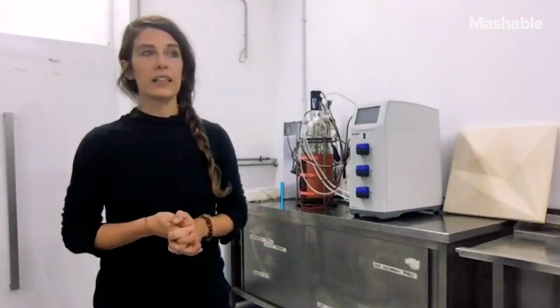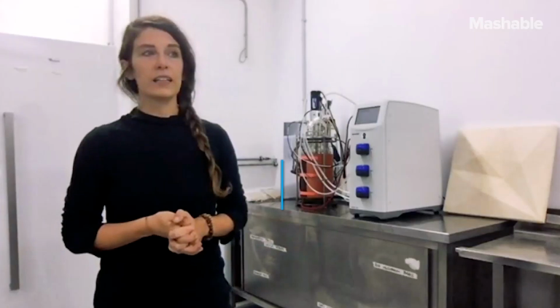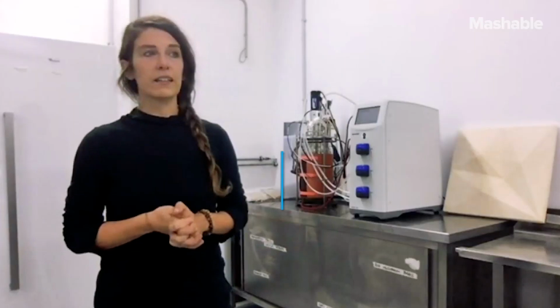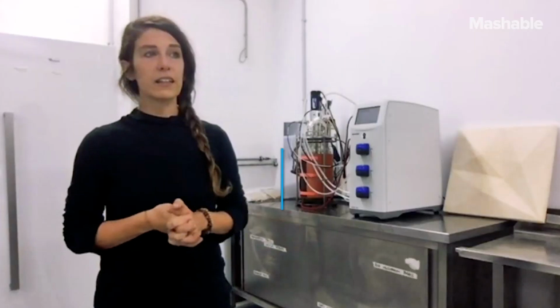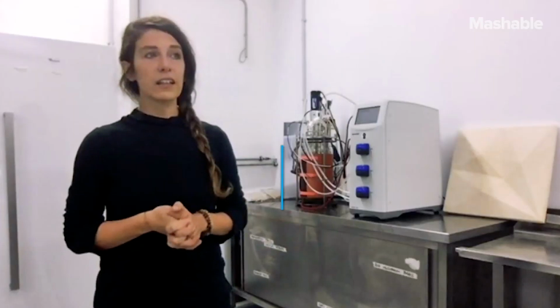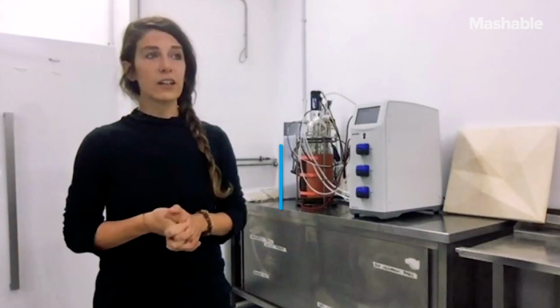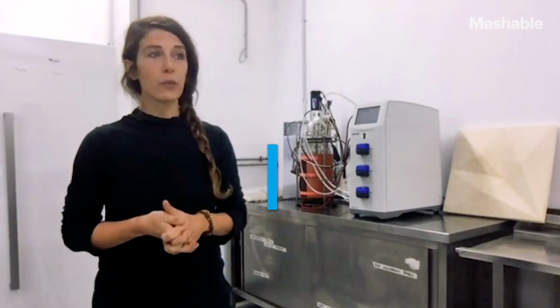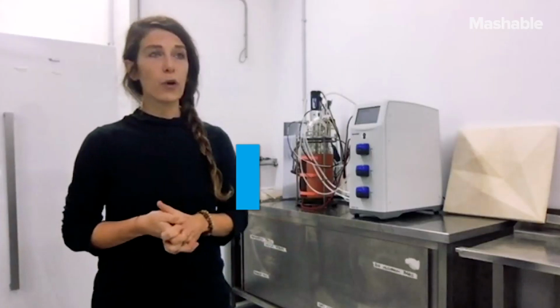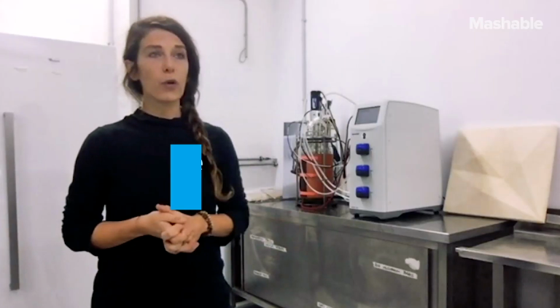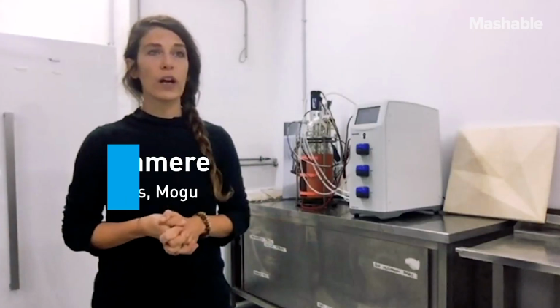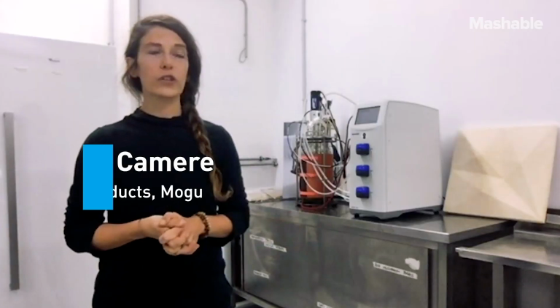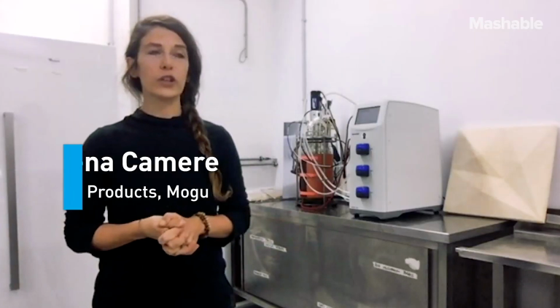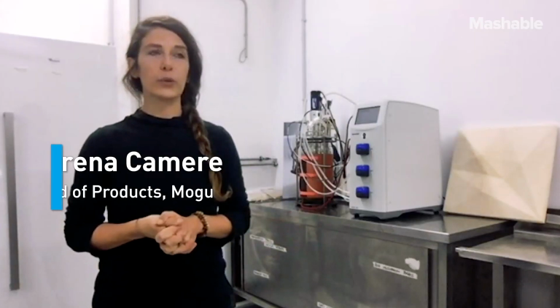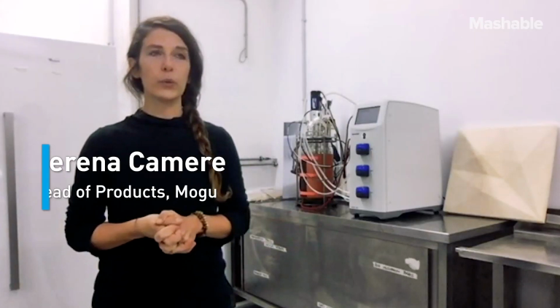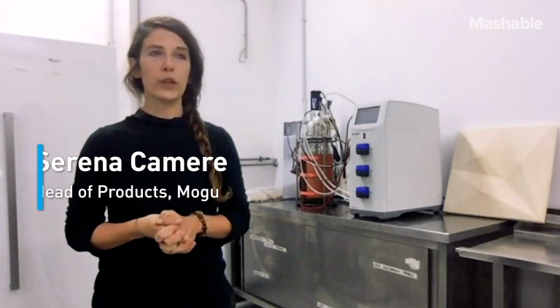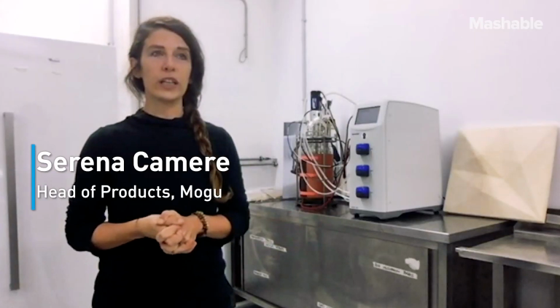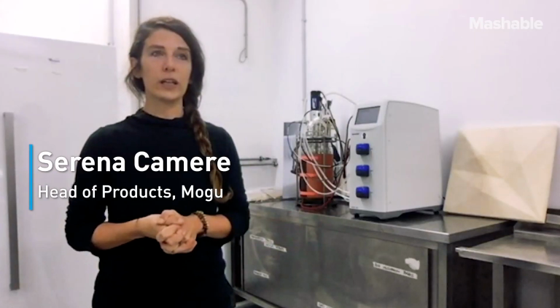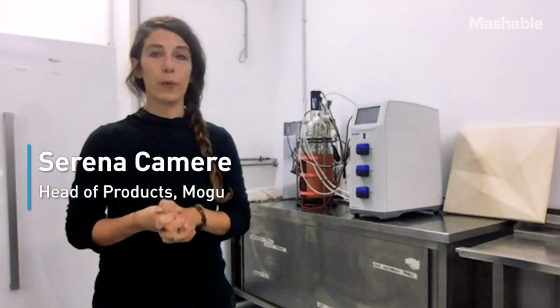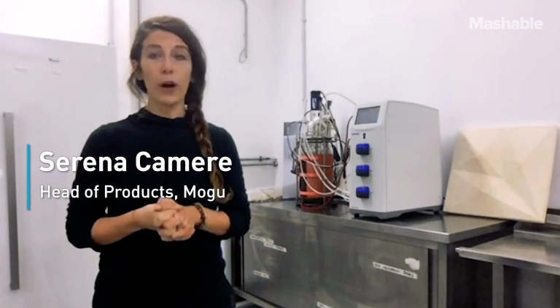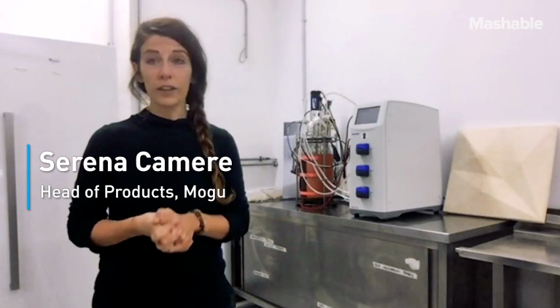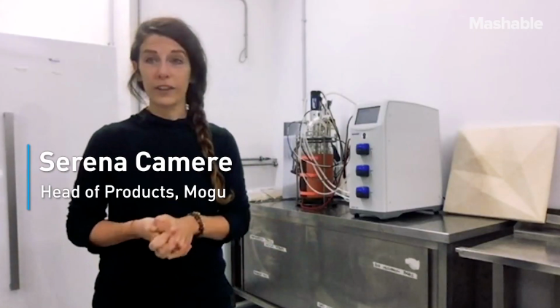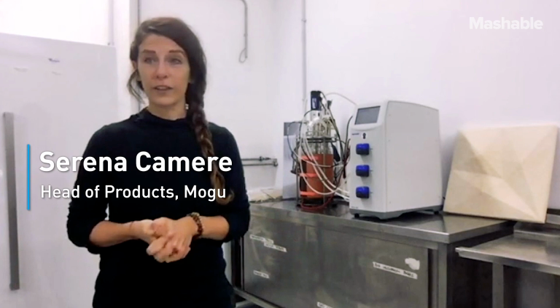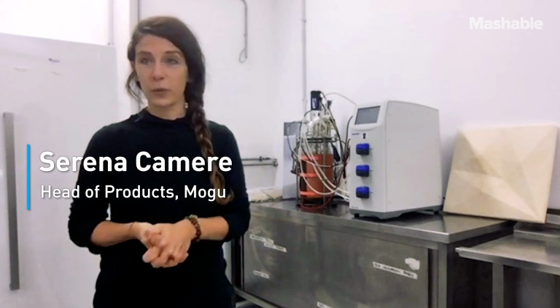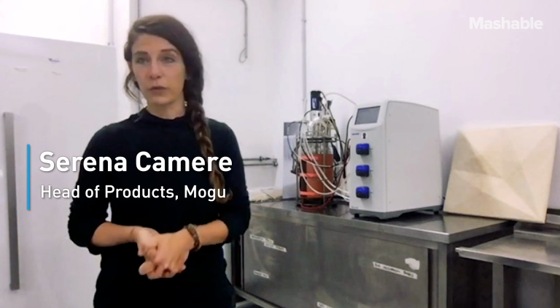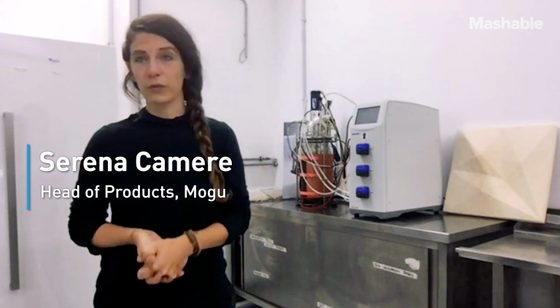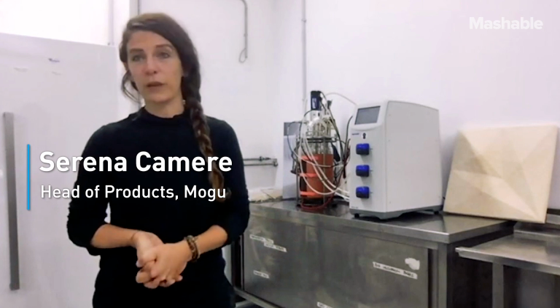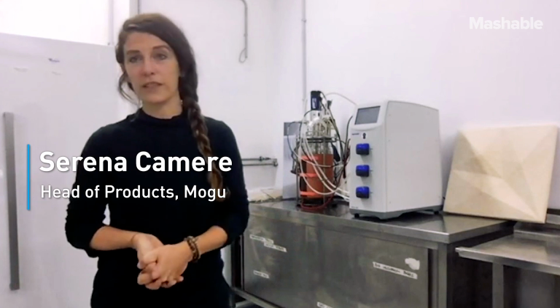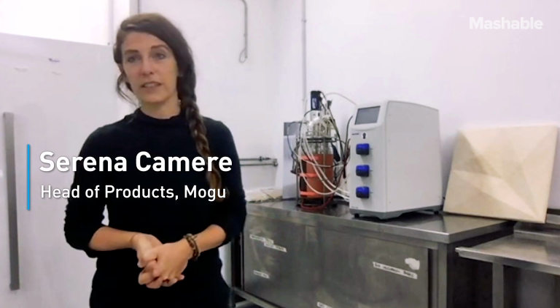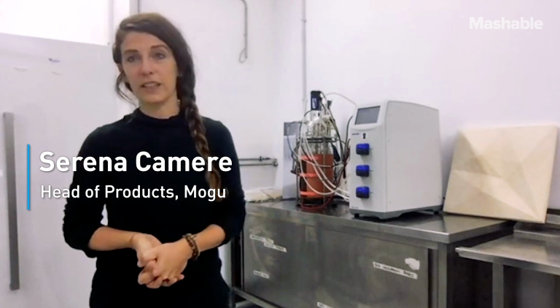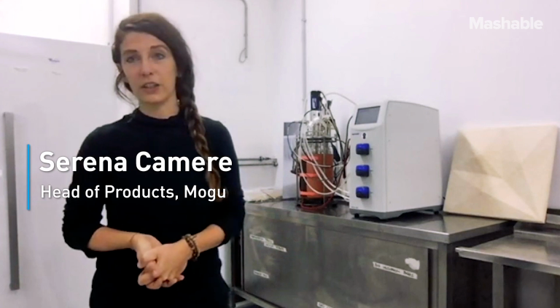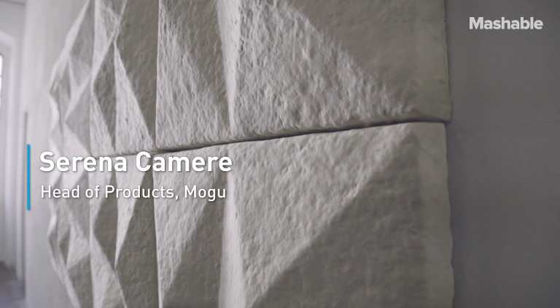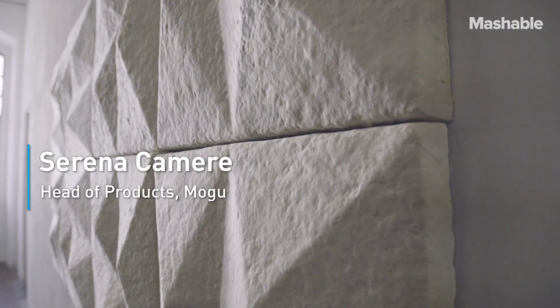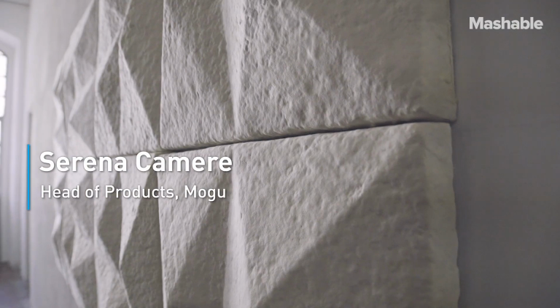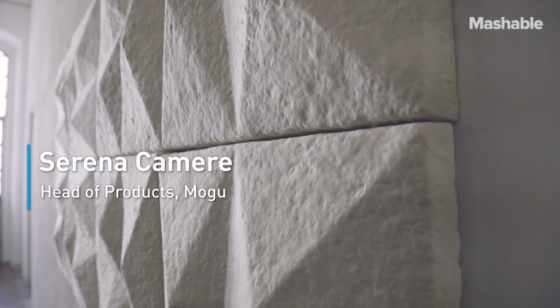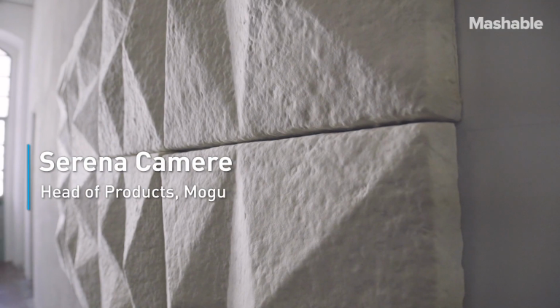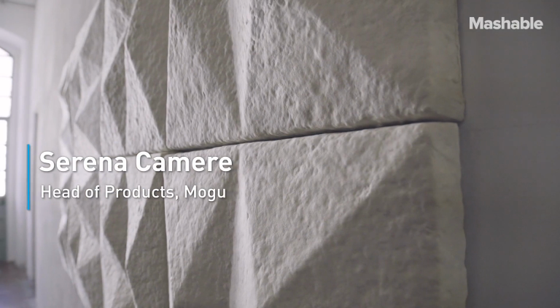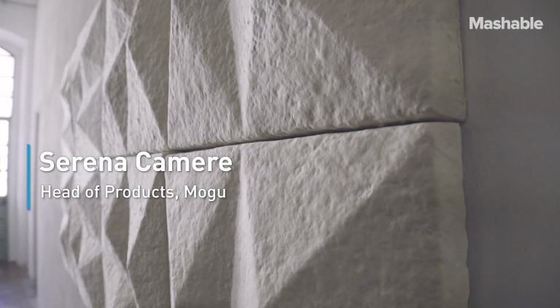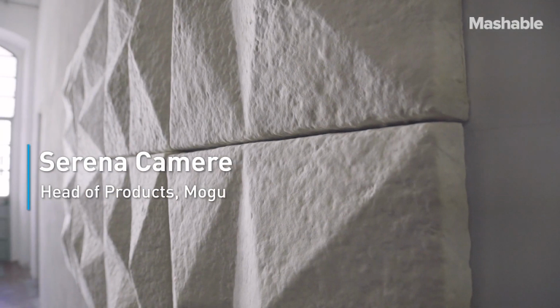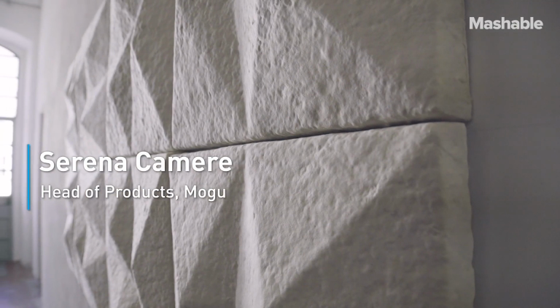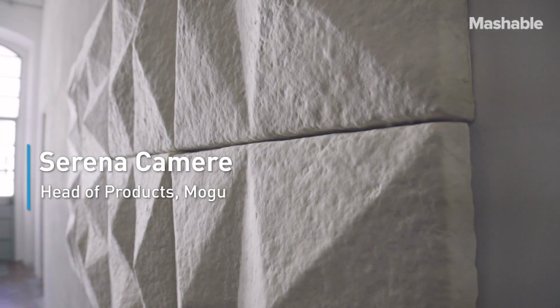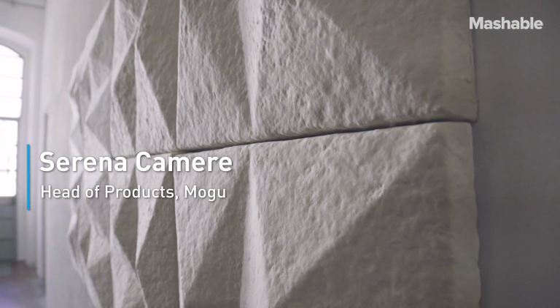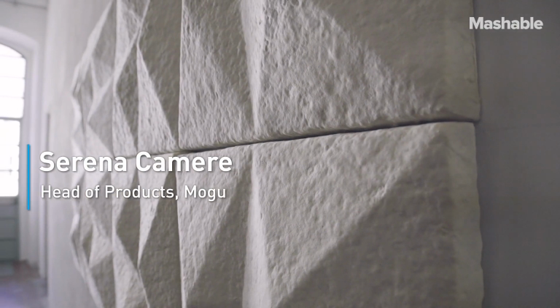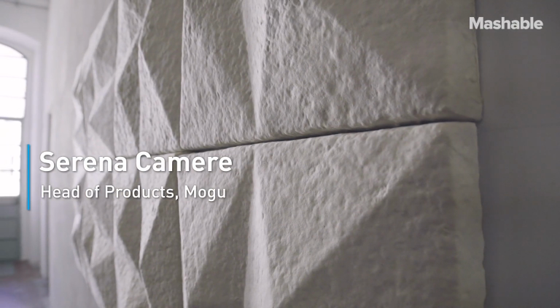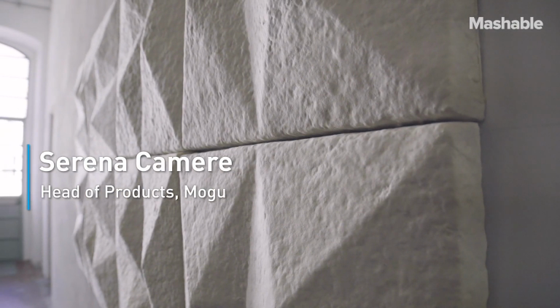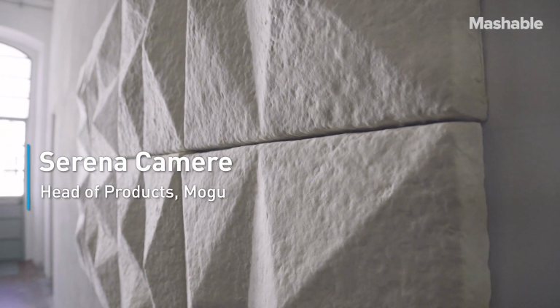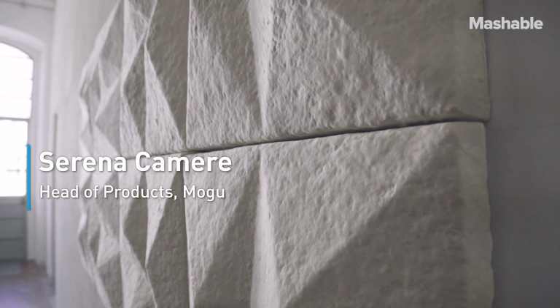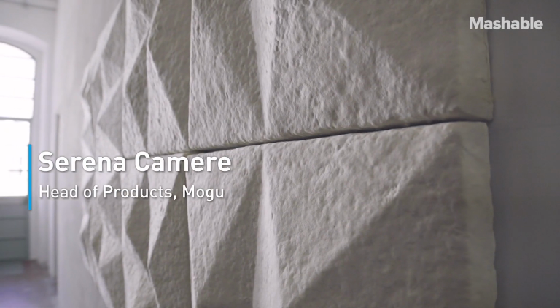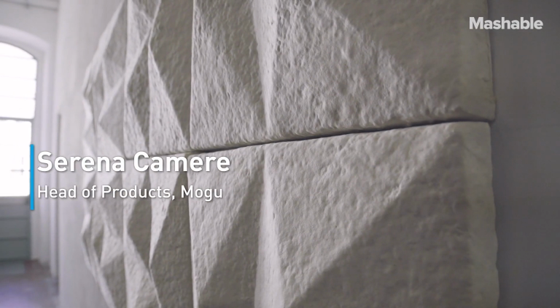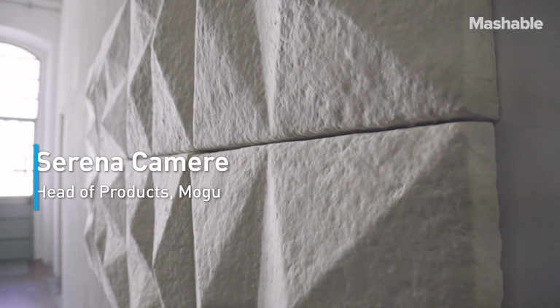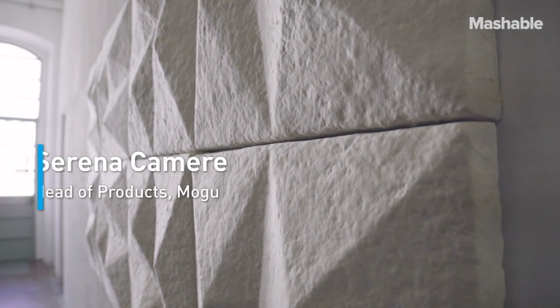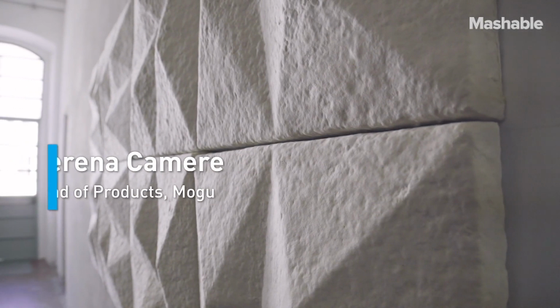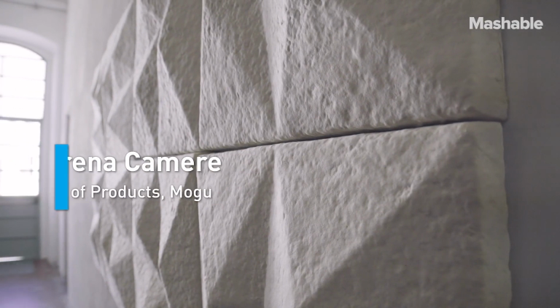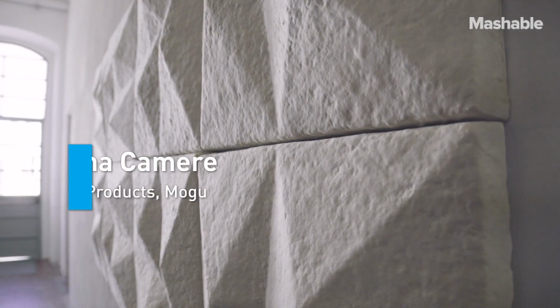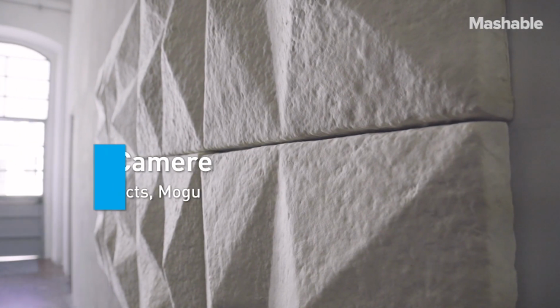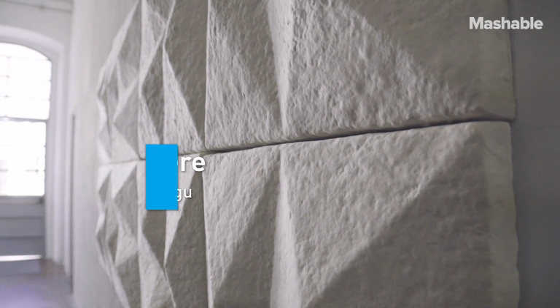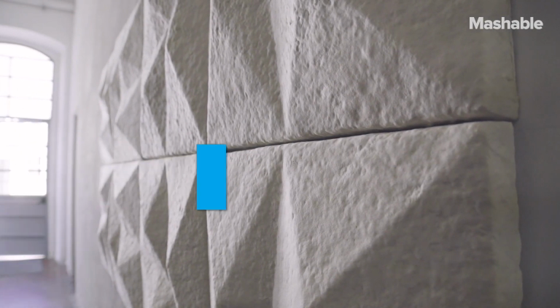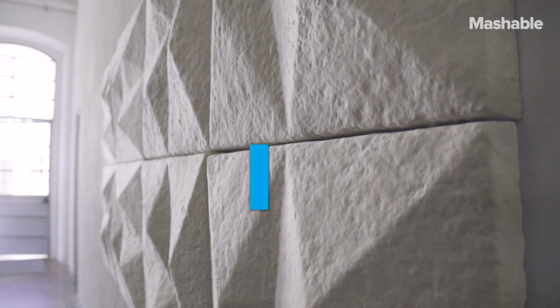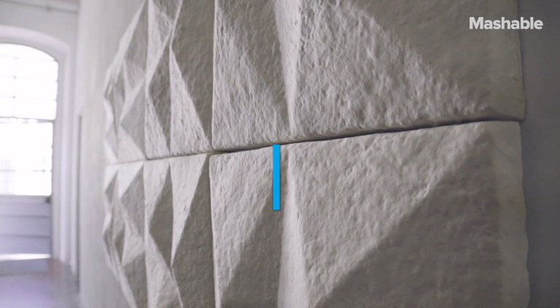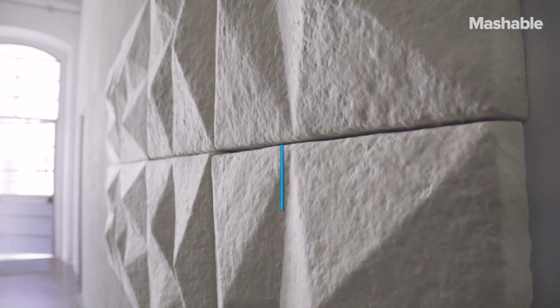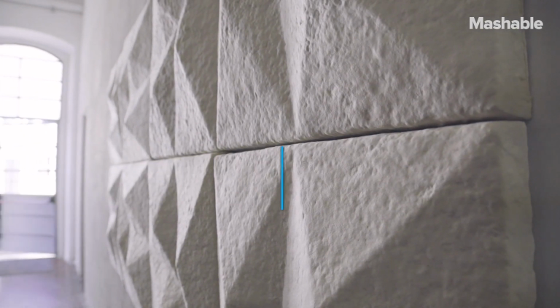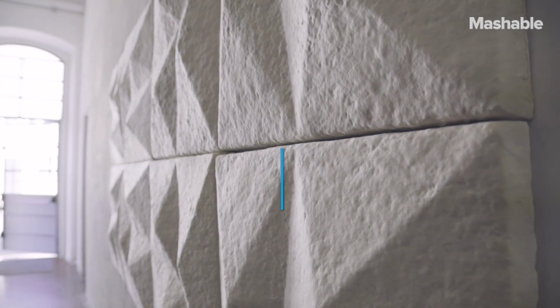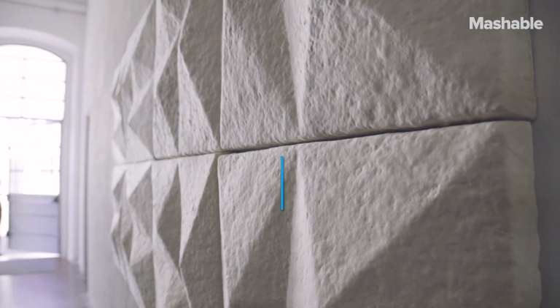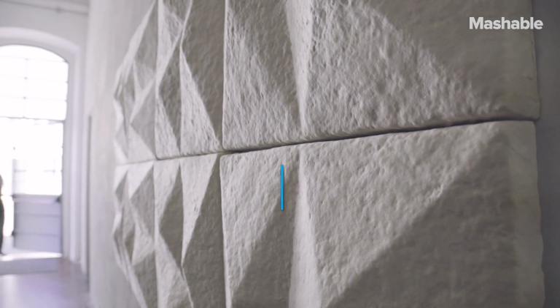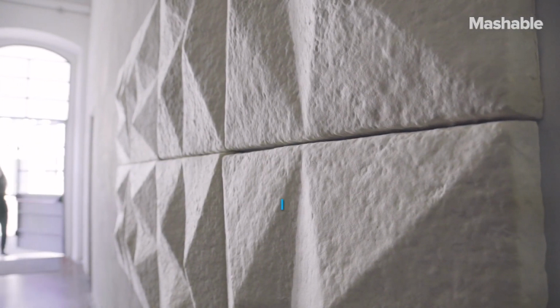And here at MoGo, we partner with mycelium to create composite materials that can be used for interior design.